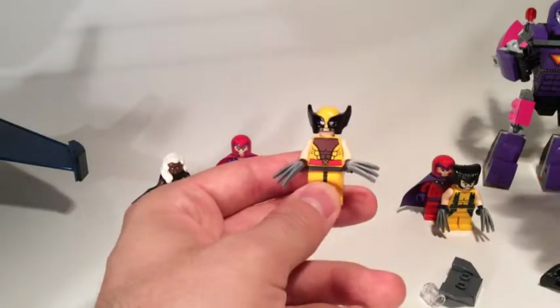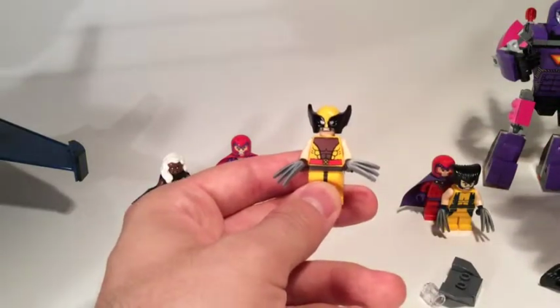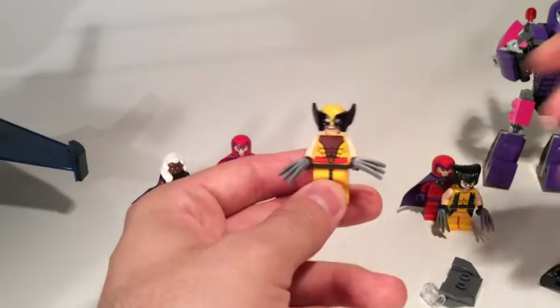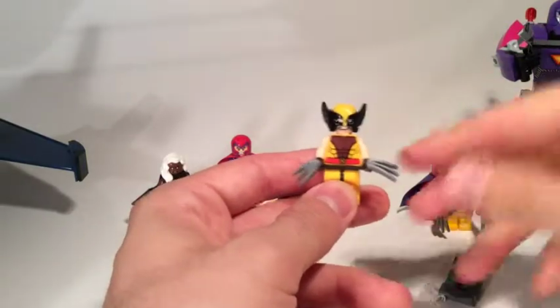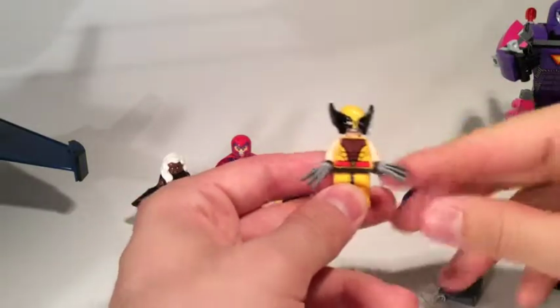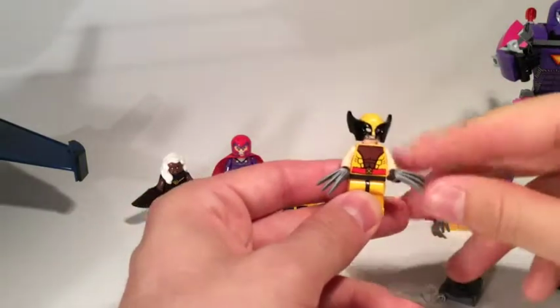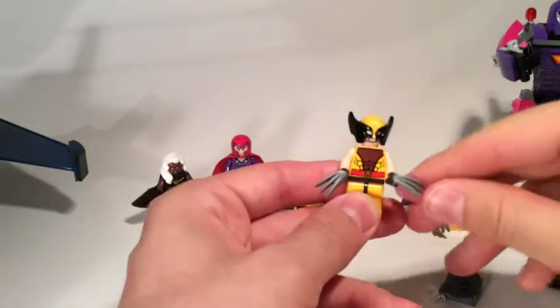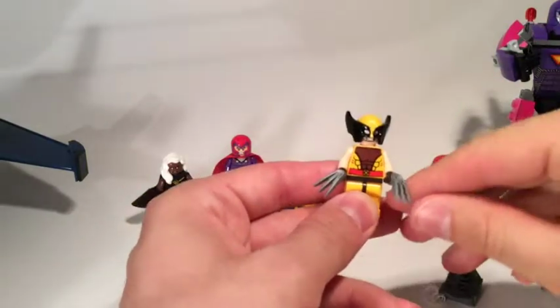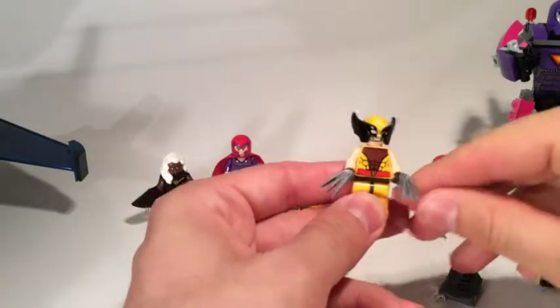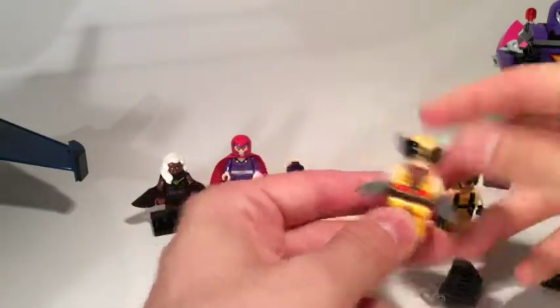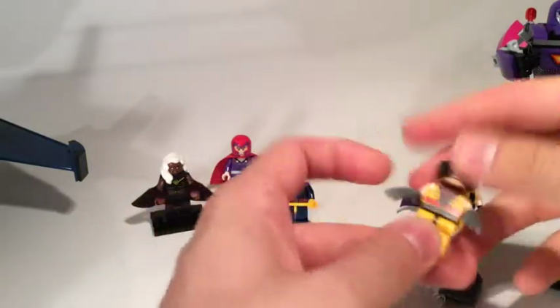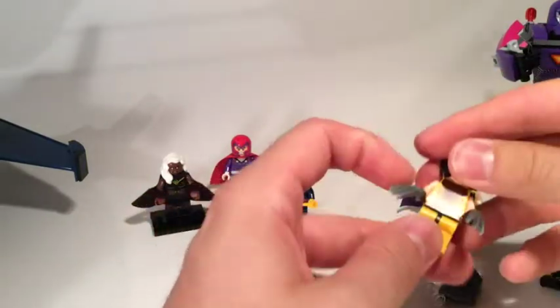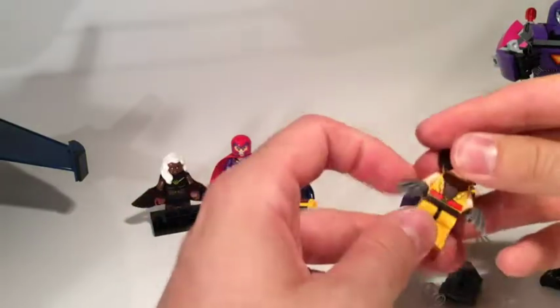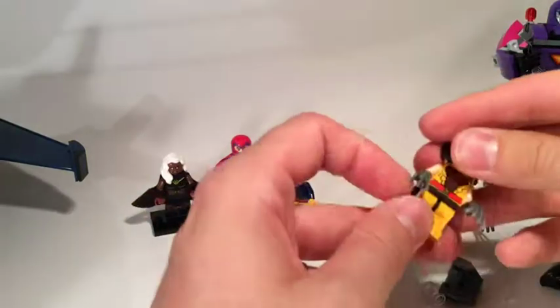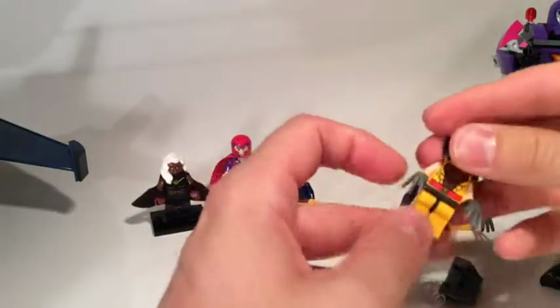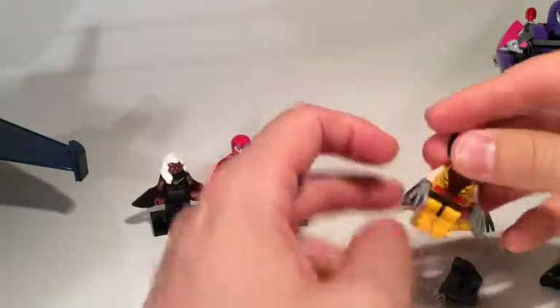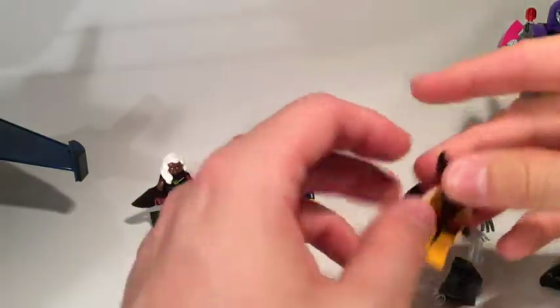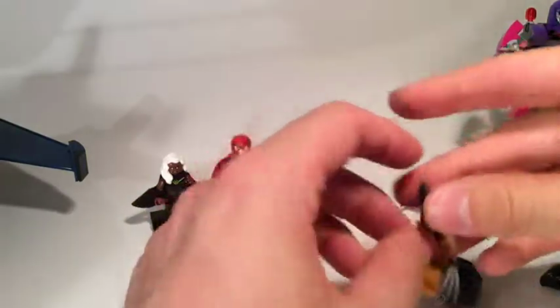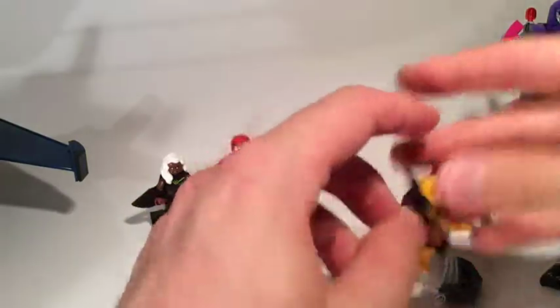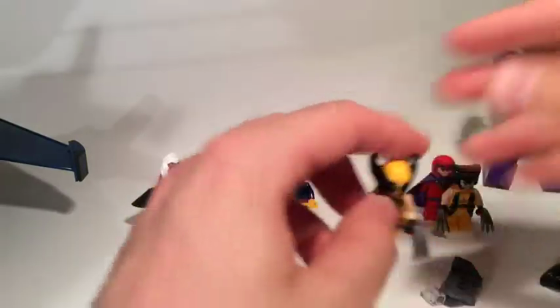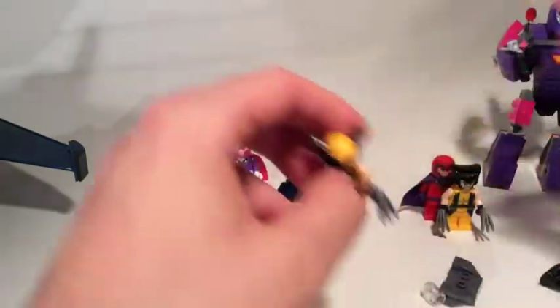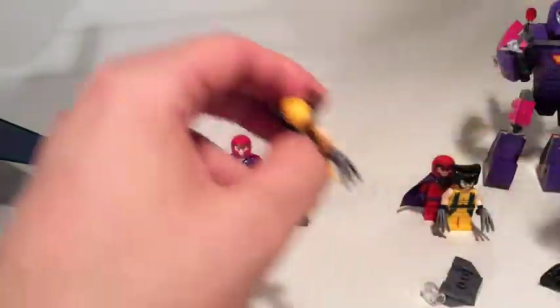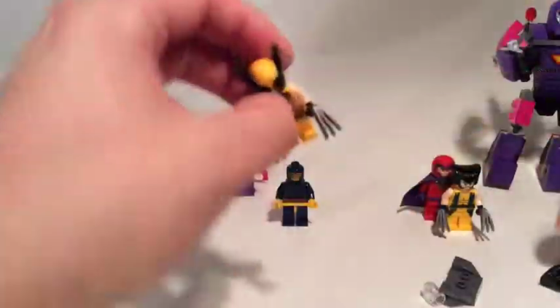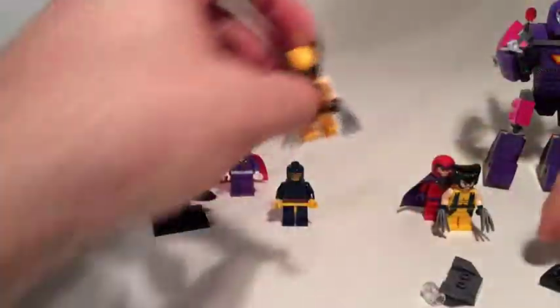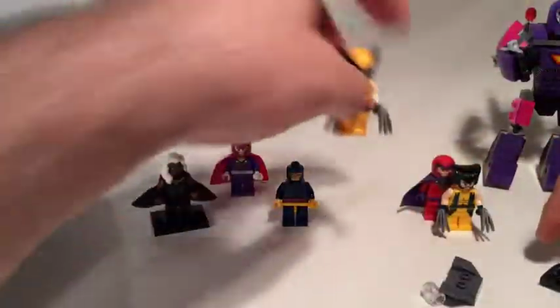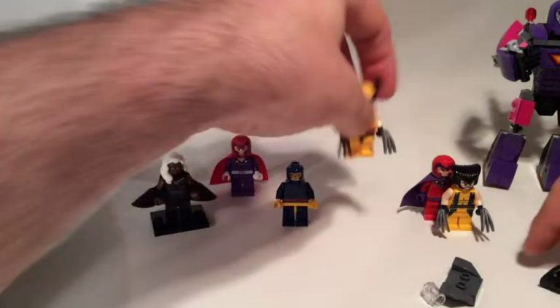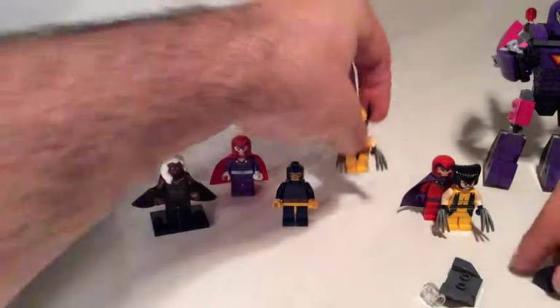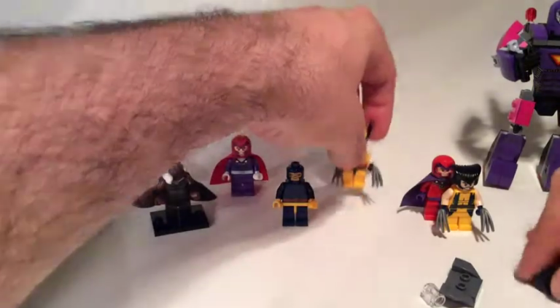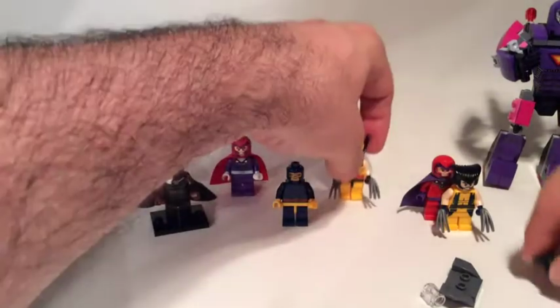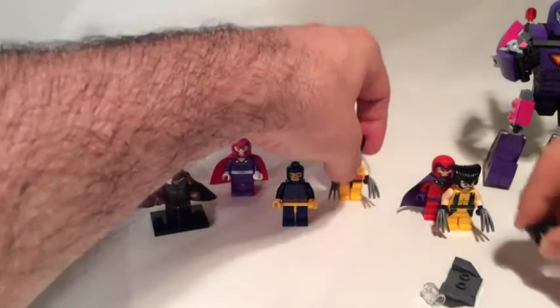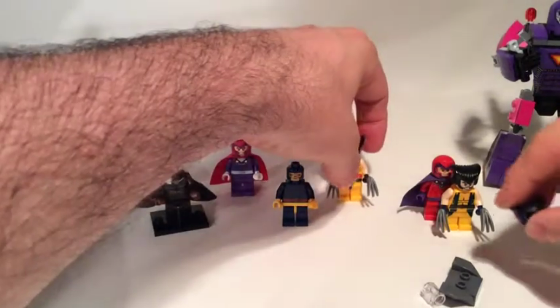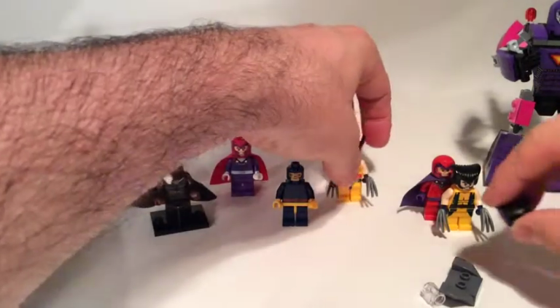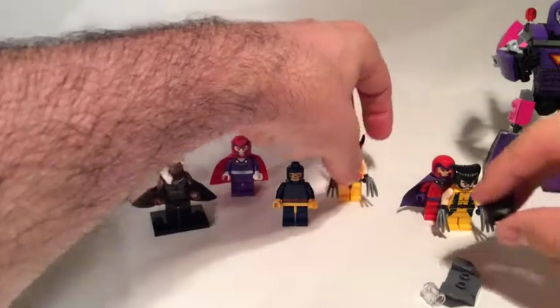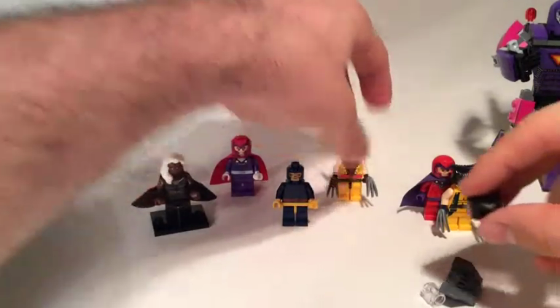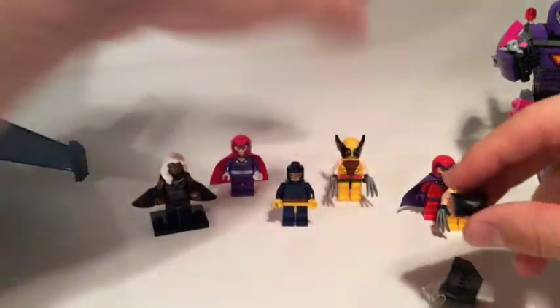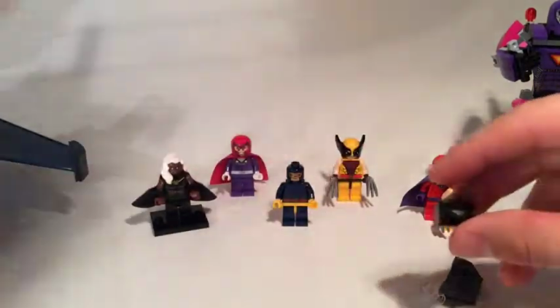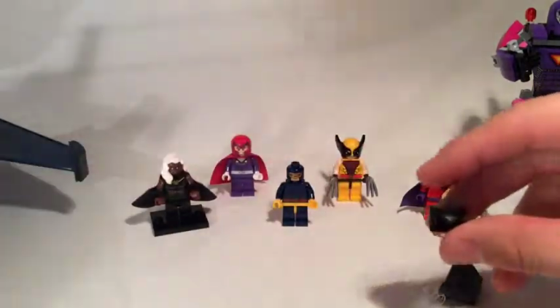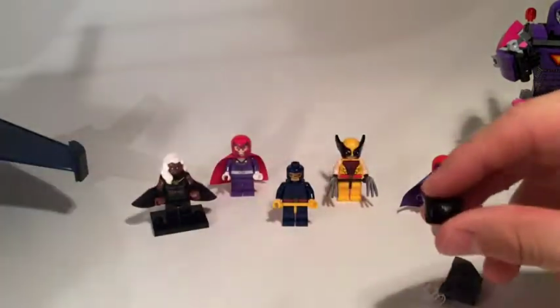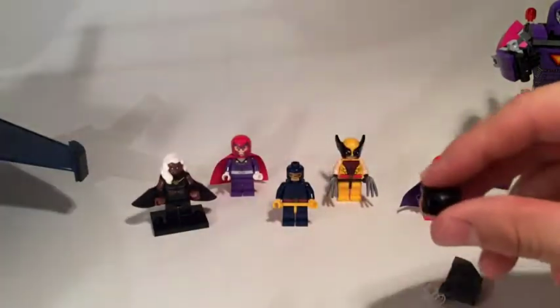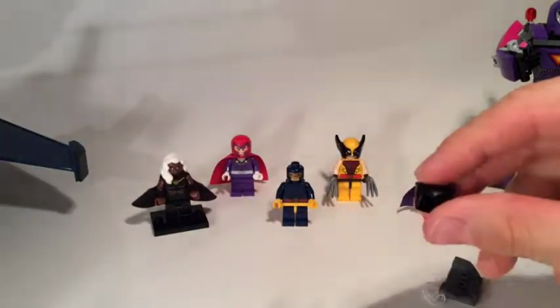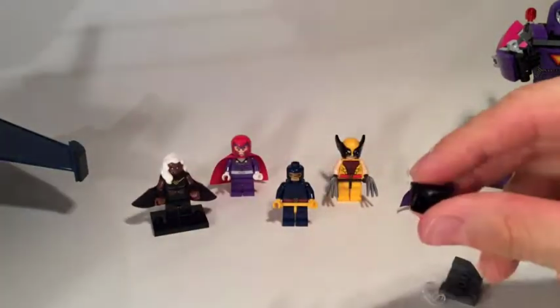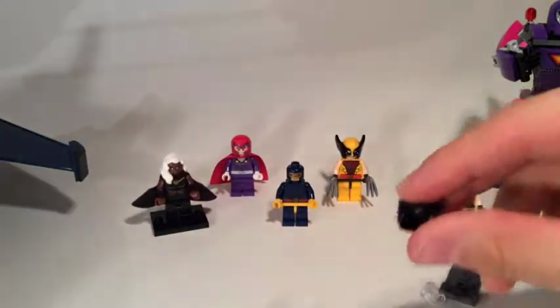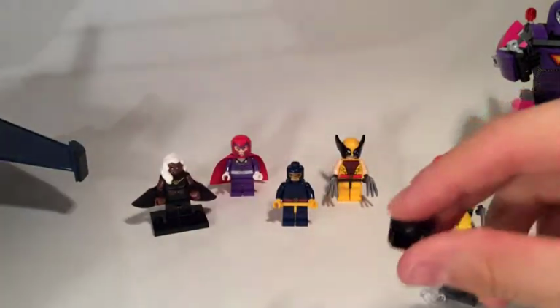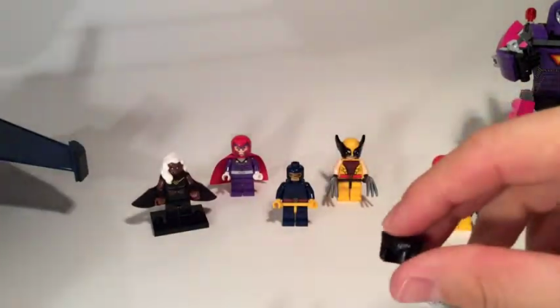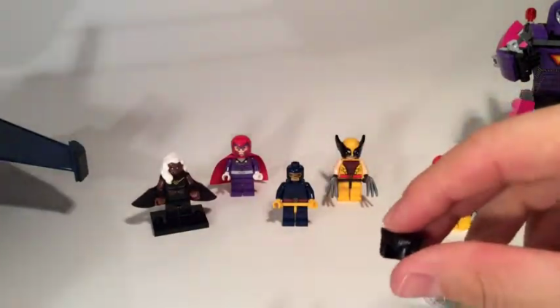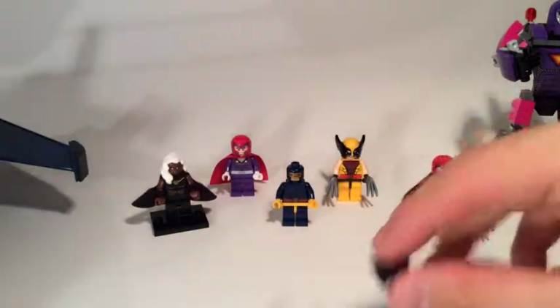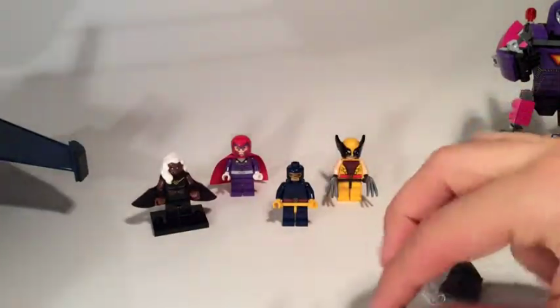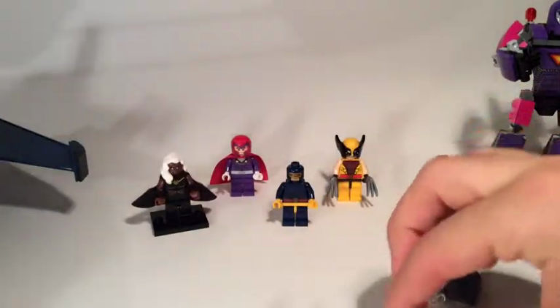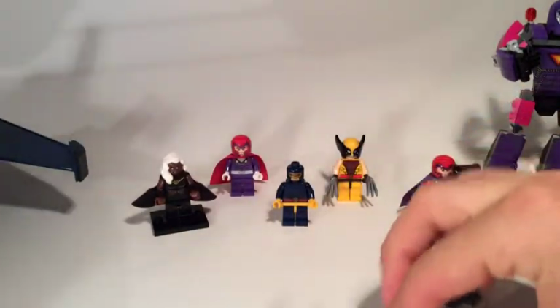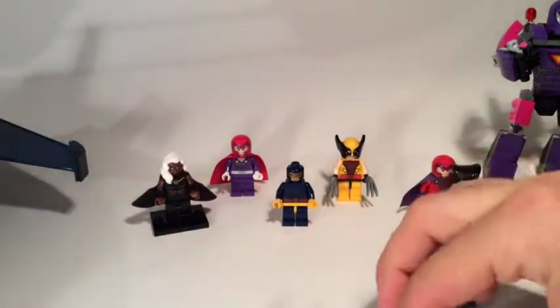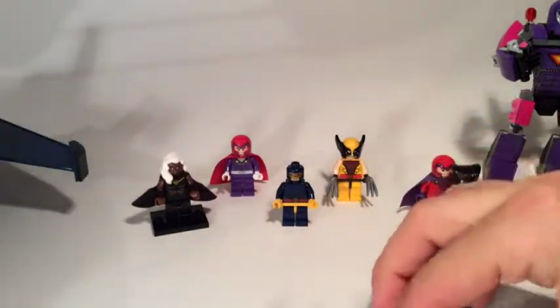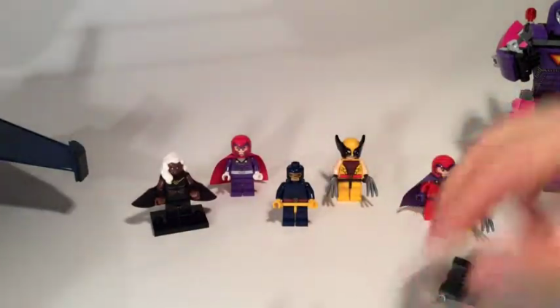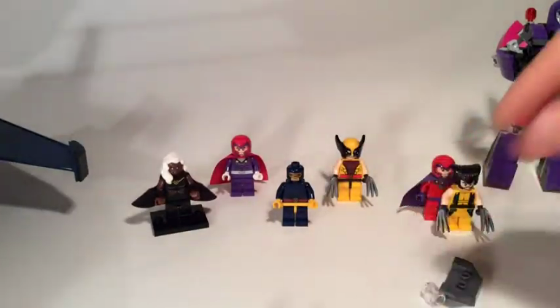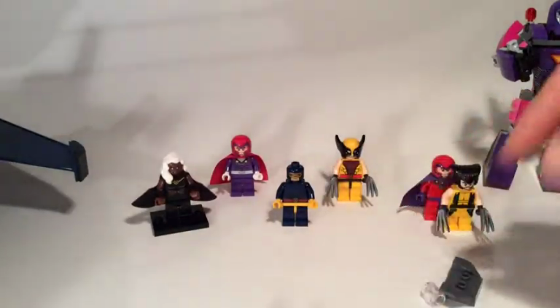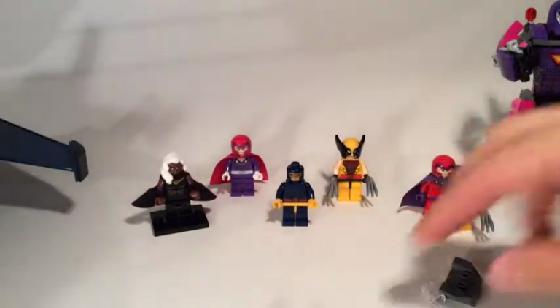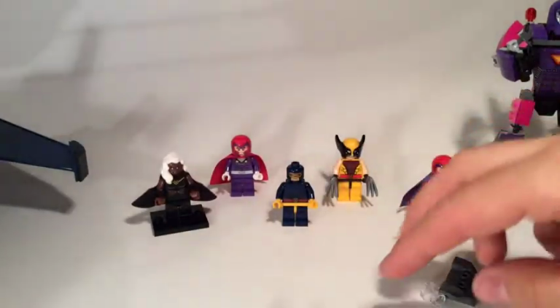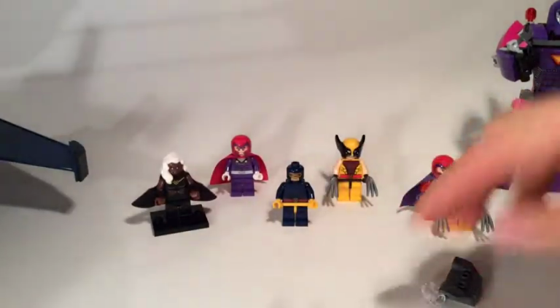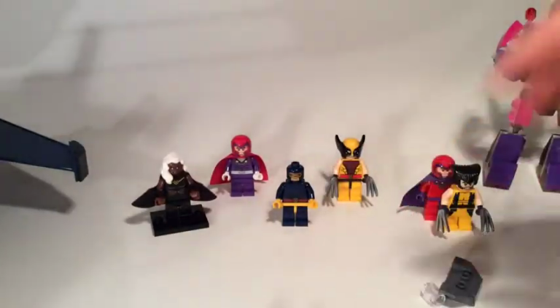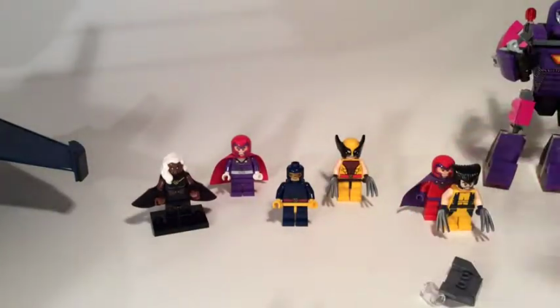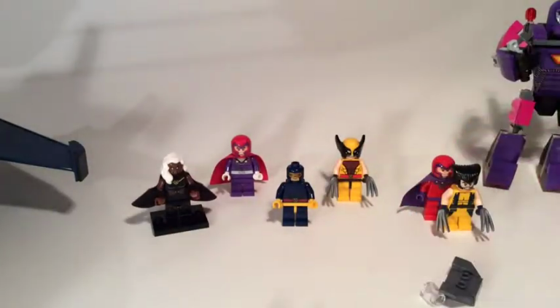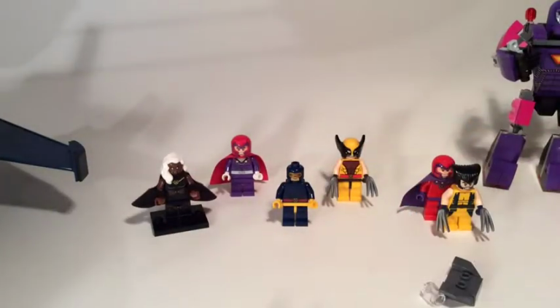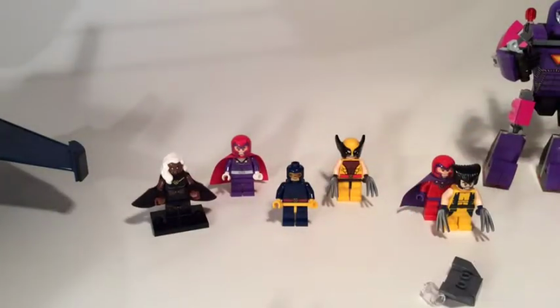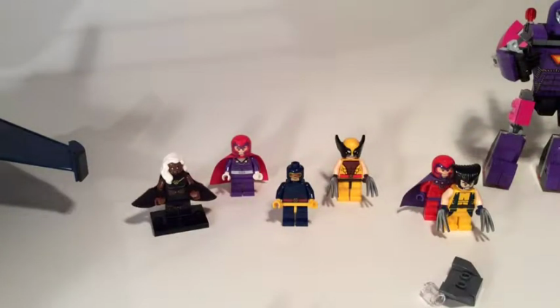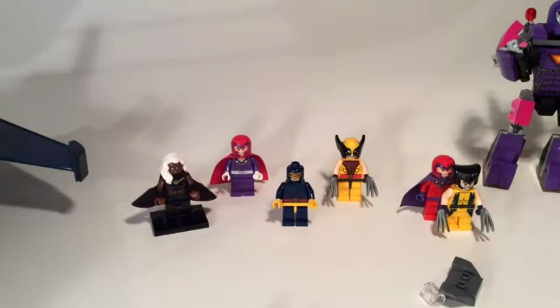This print is literally designed for that mask piece. Again, we've got the claws, nice bit of printing, nice bit of detail. We do get the extra hairpiece as well, like we do with Magneto.